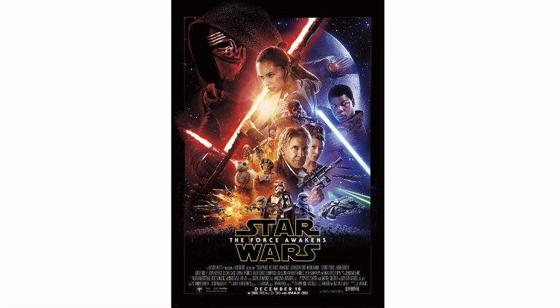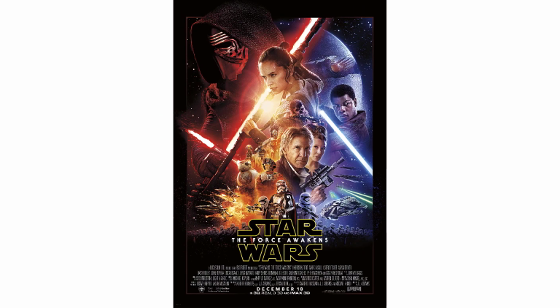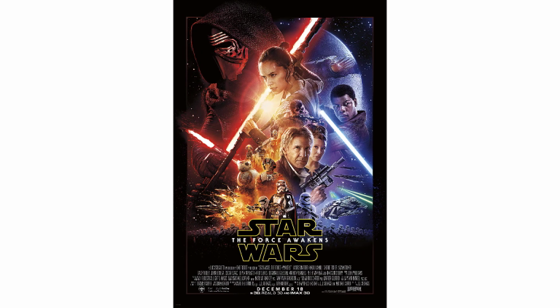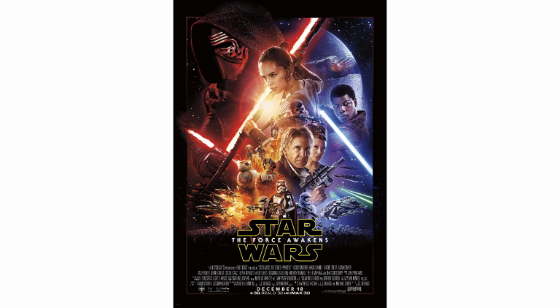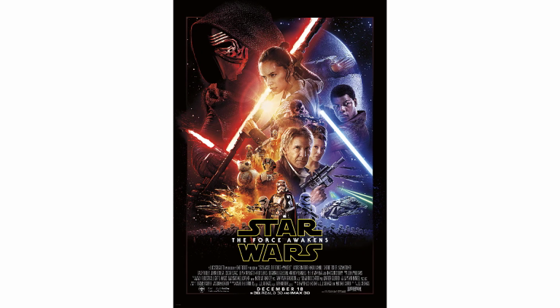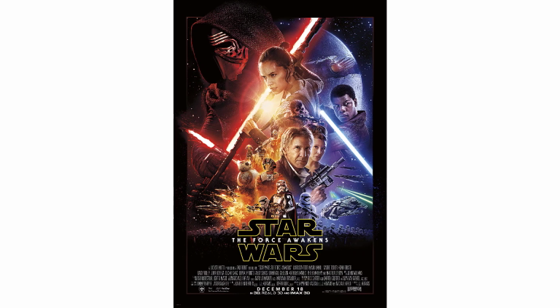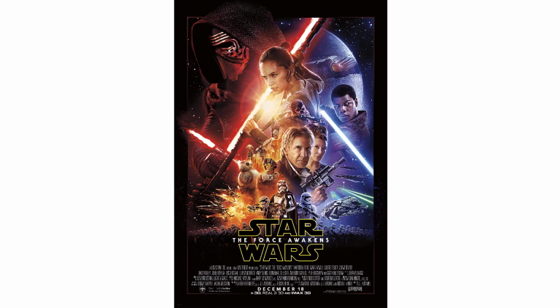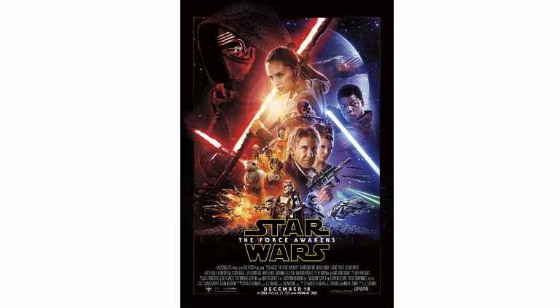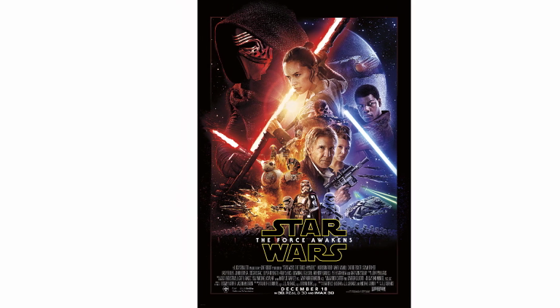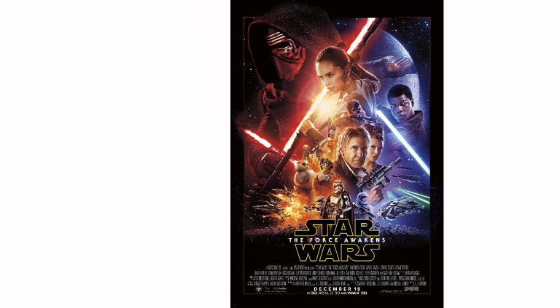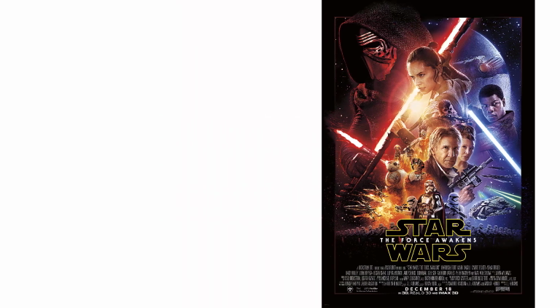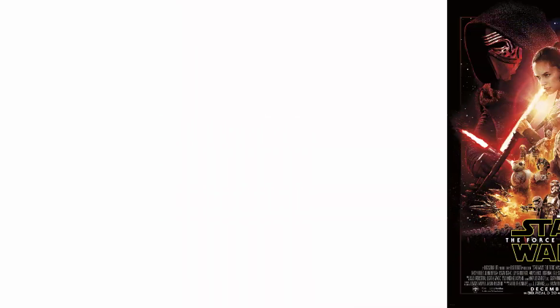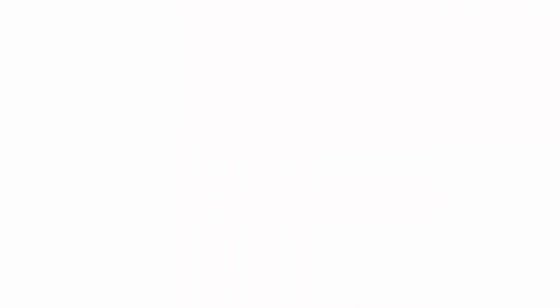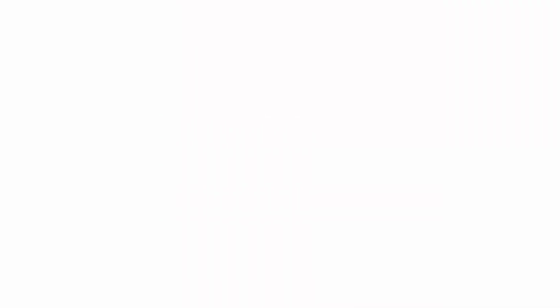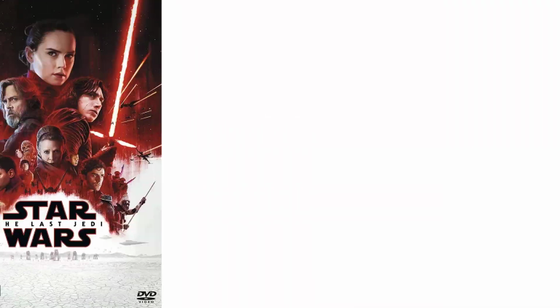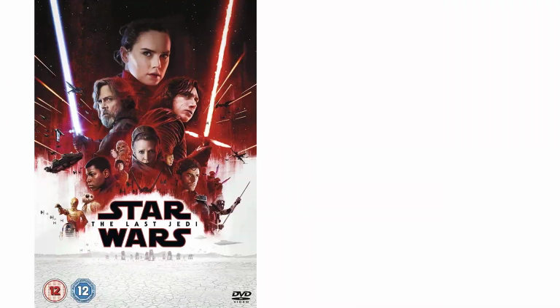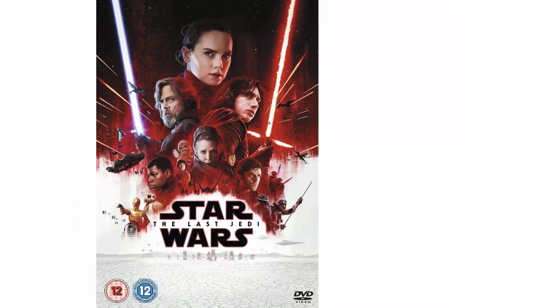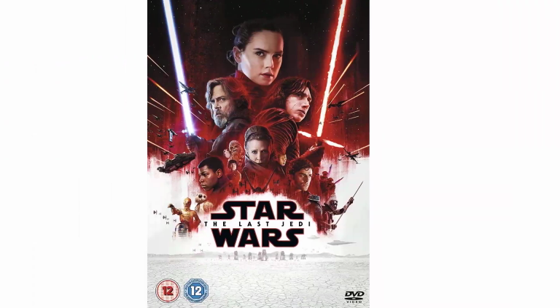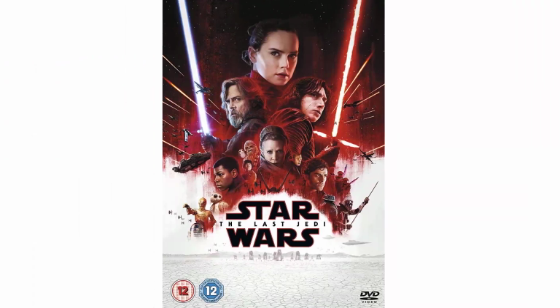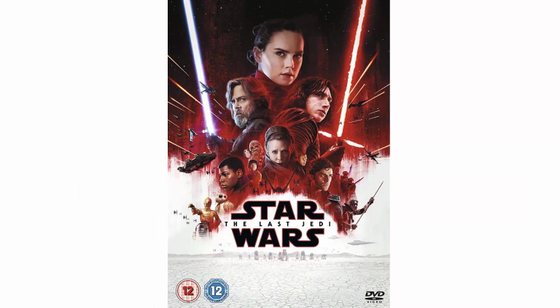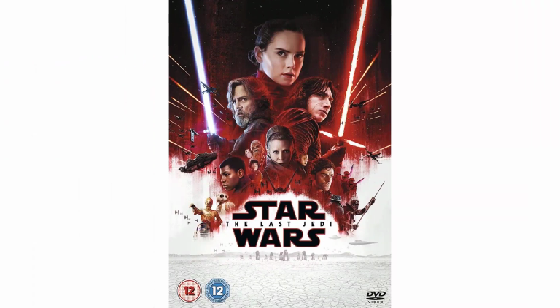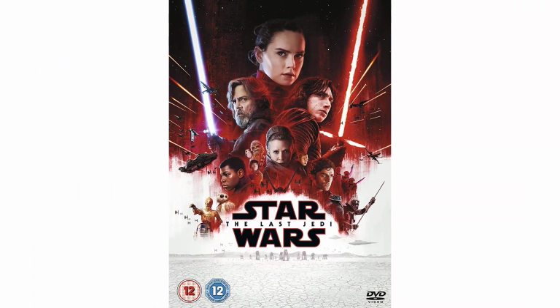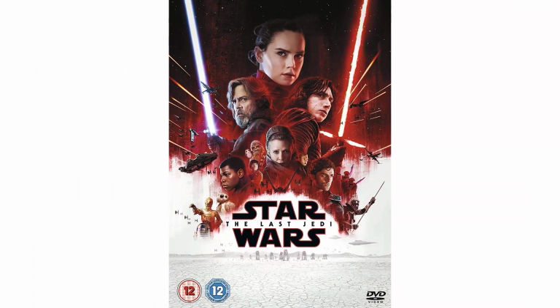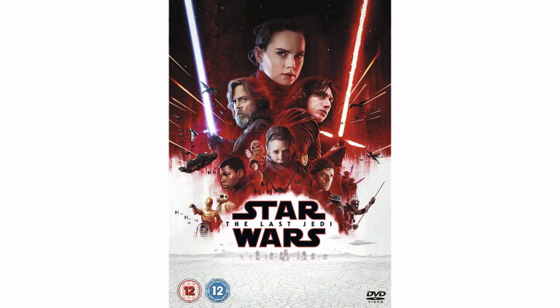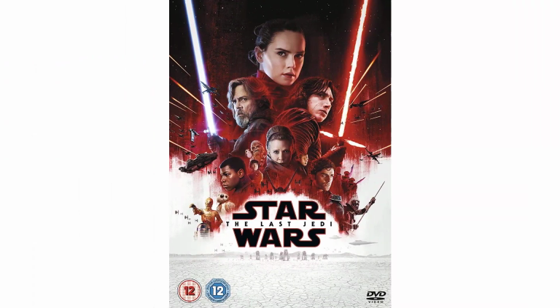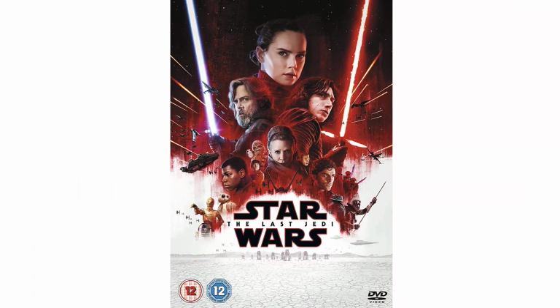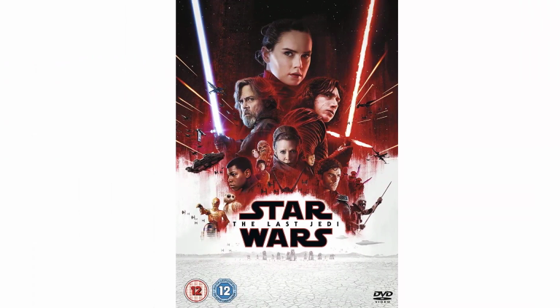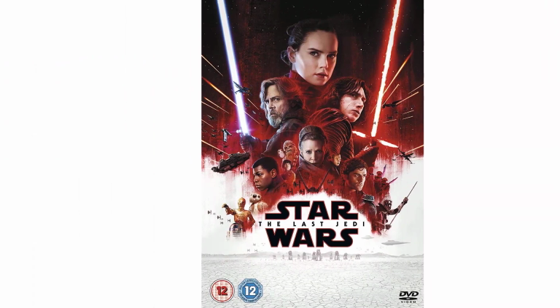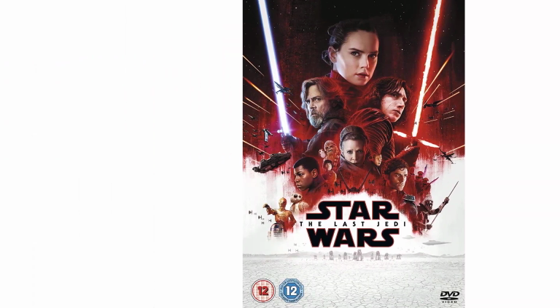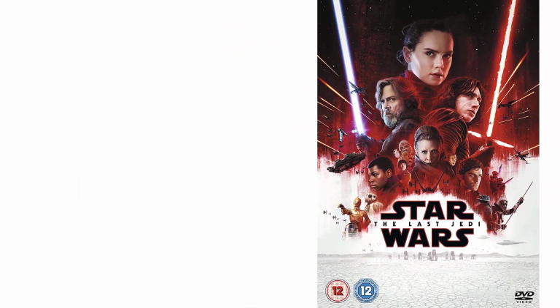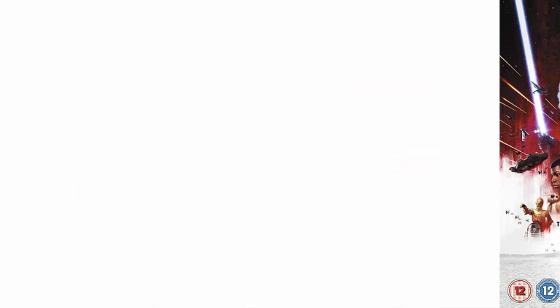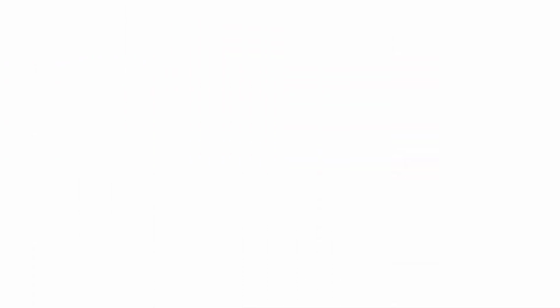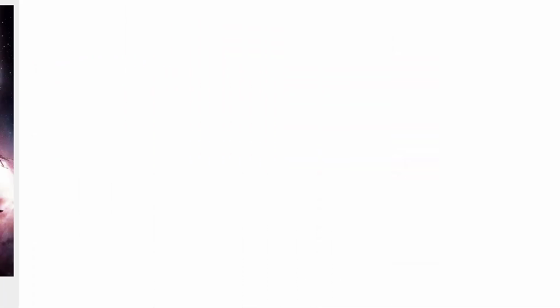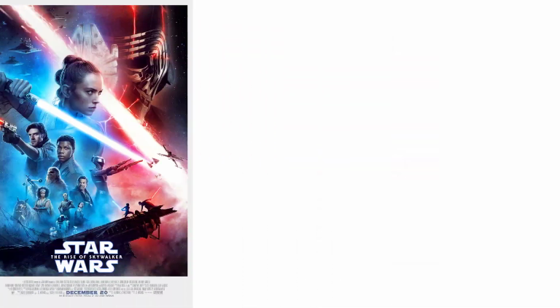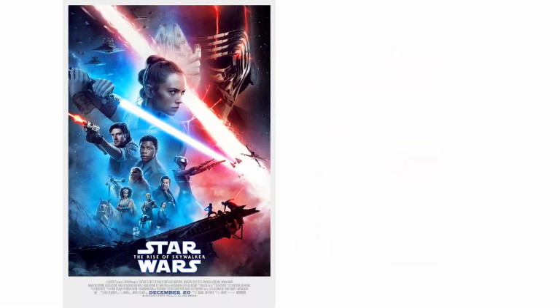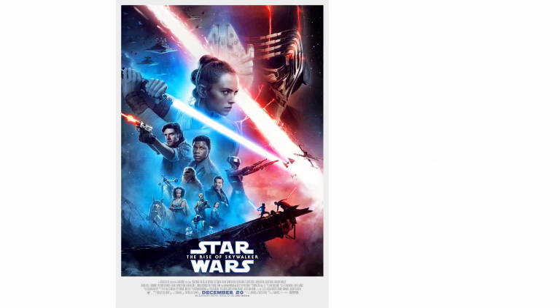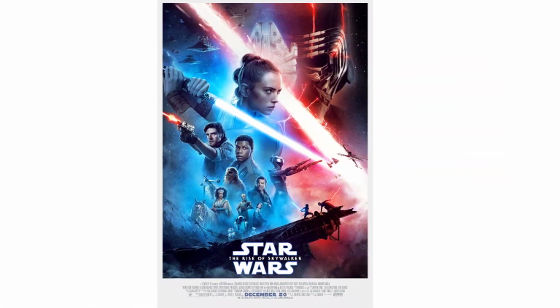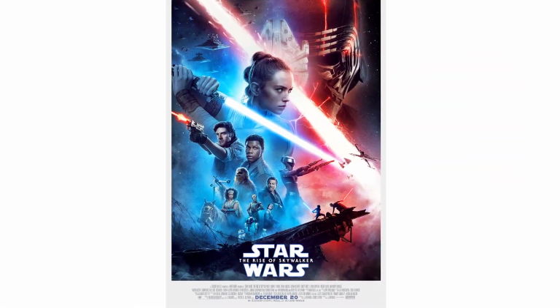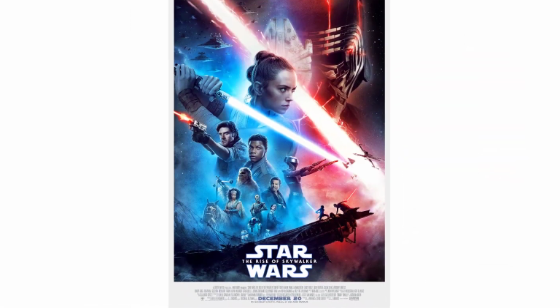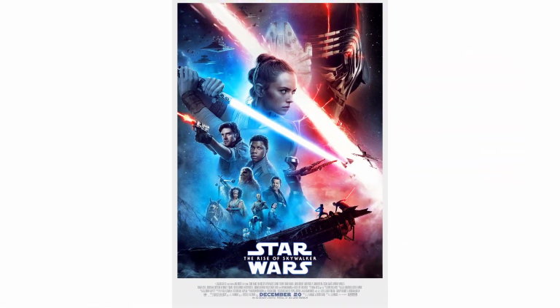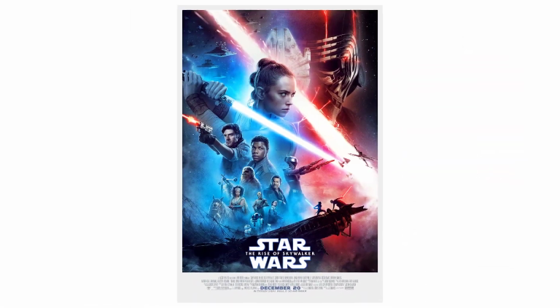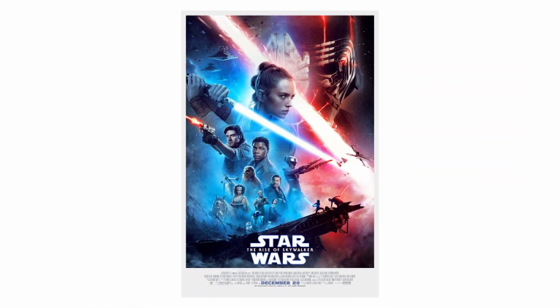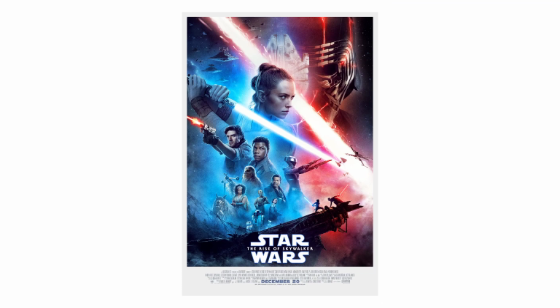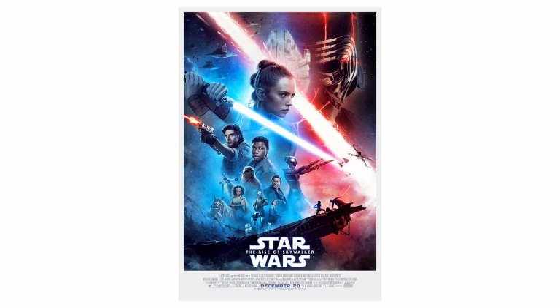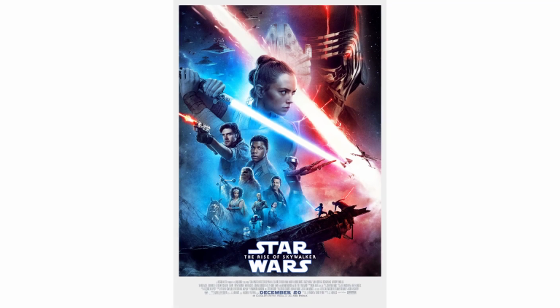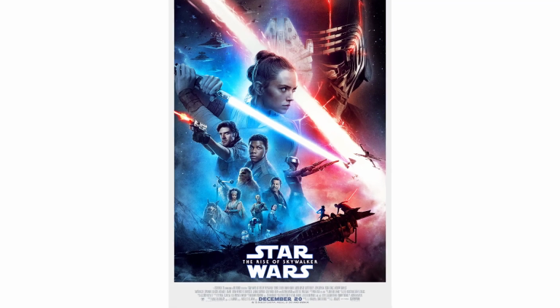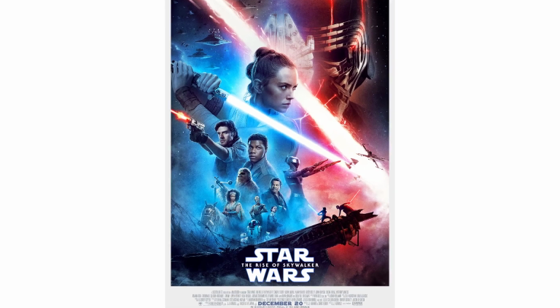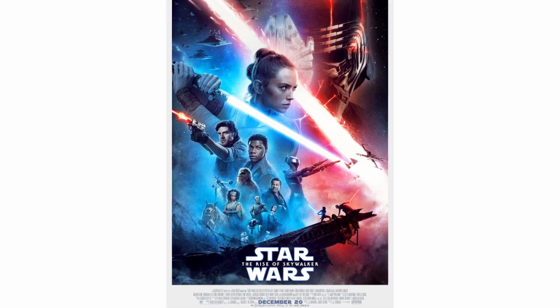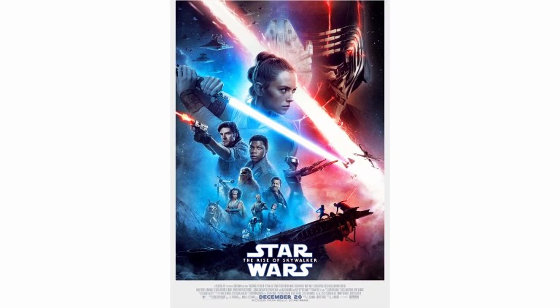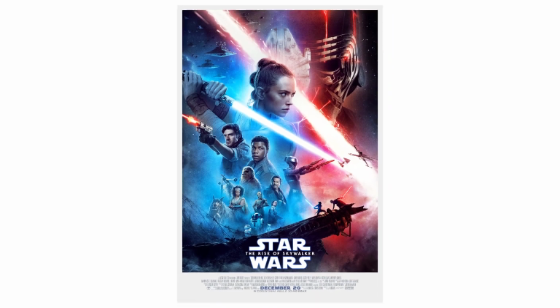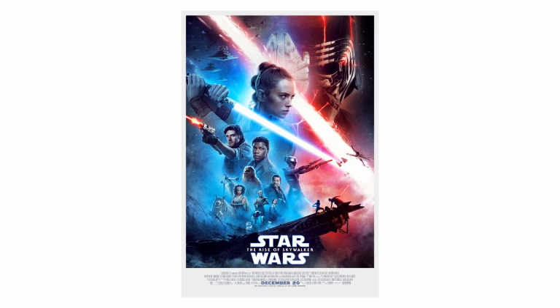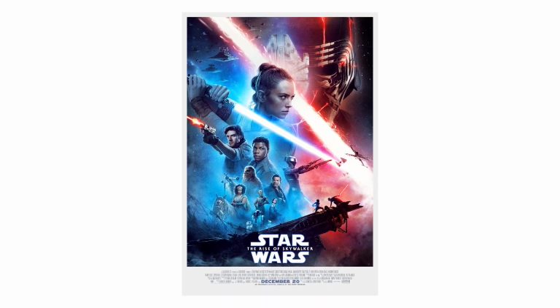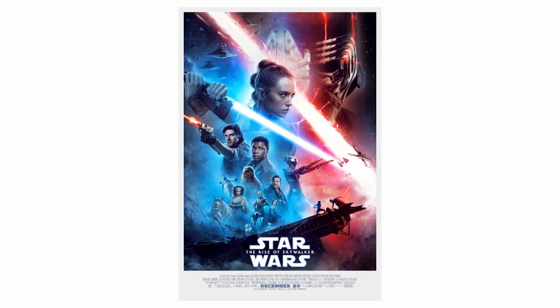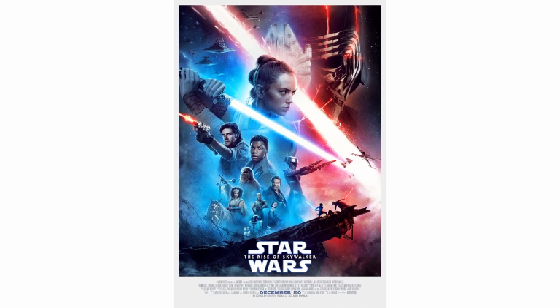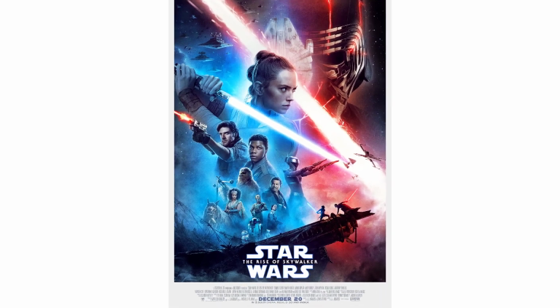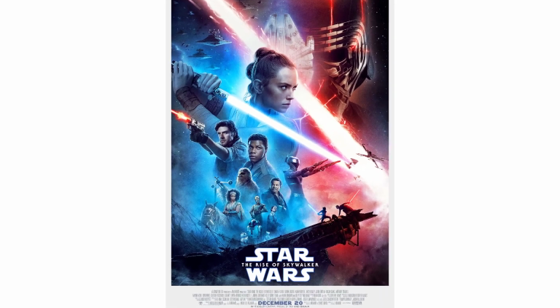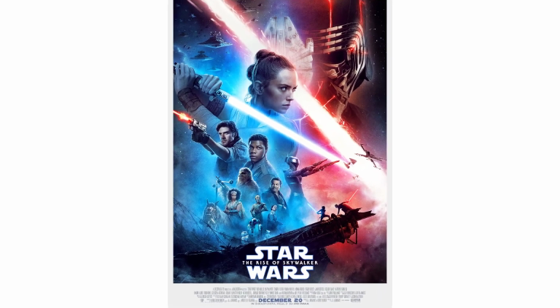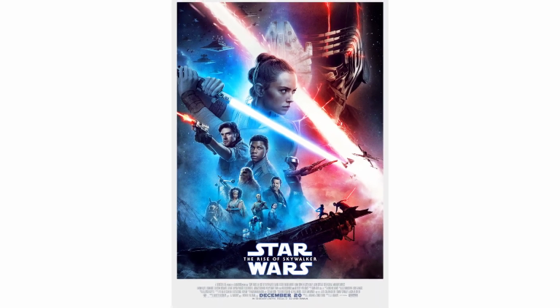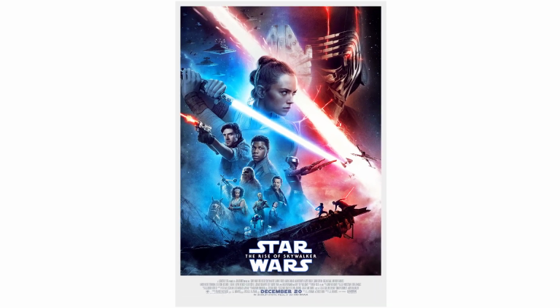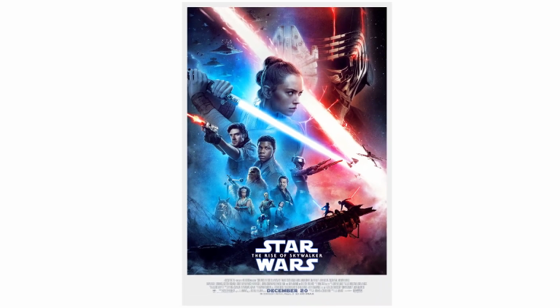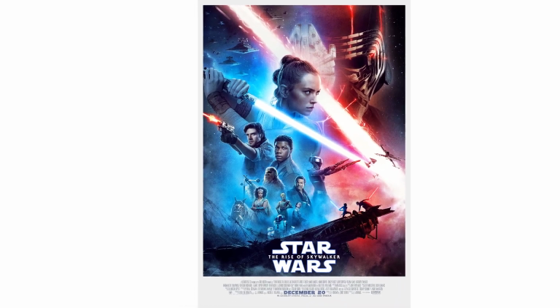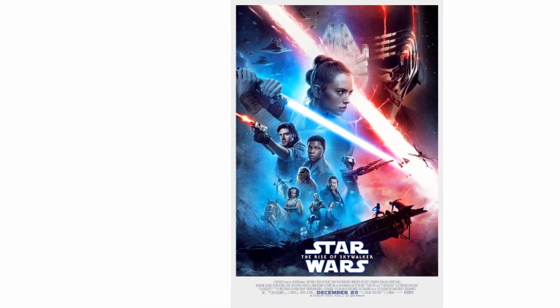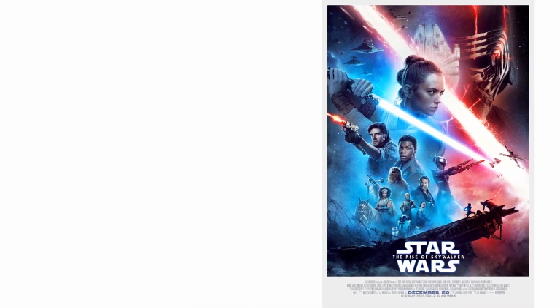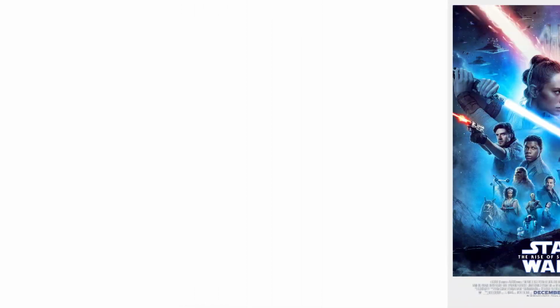When isn't Star Wars relevant? Let's take a look at how the newest movie, The Rise of Skywalker, is currently reviewing. Let's have a look.